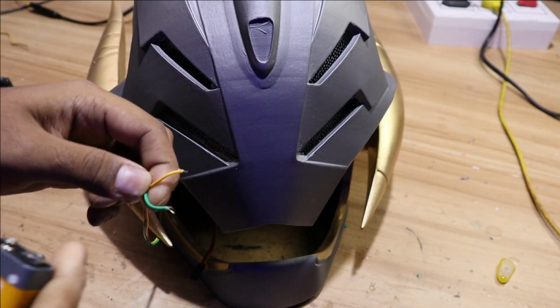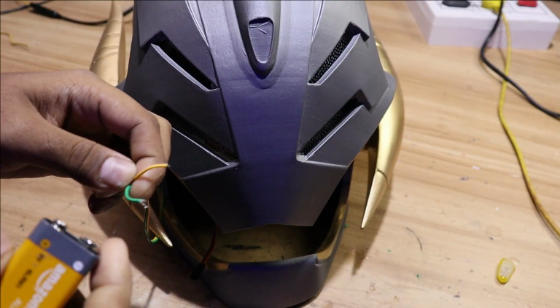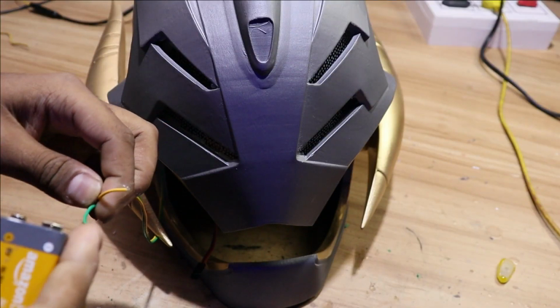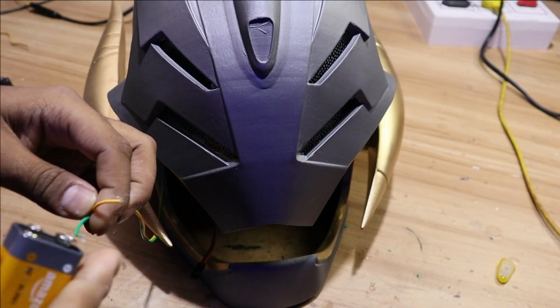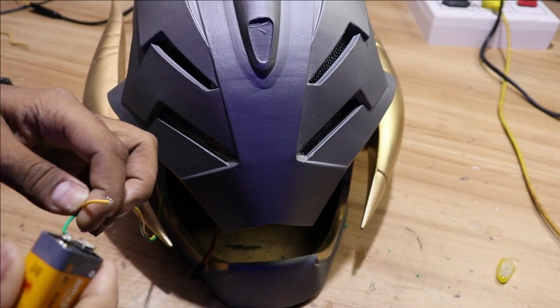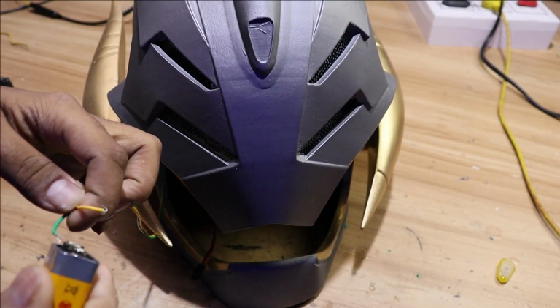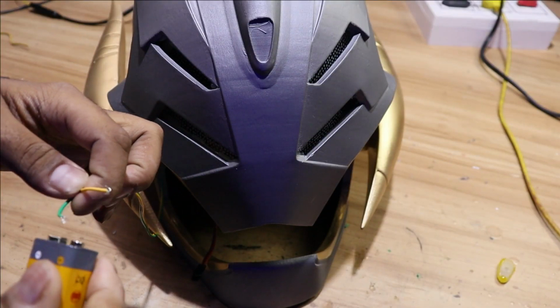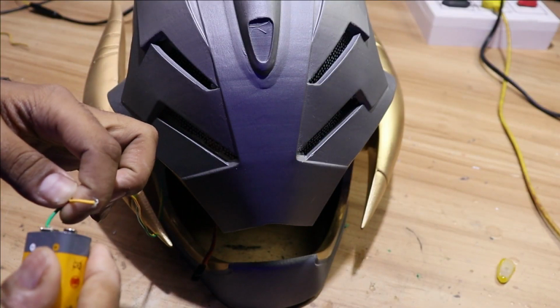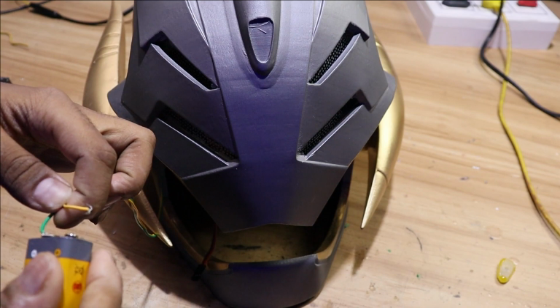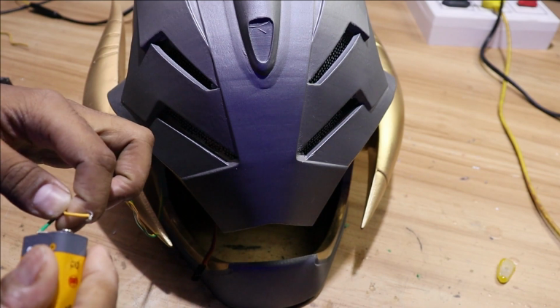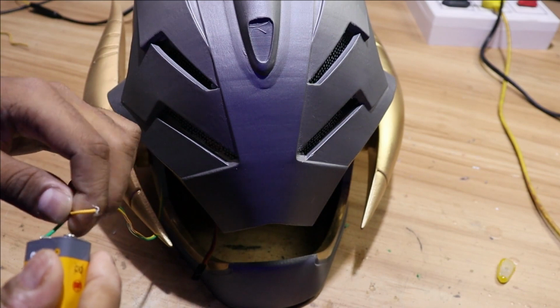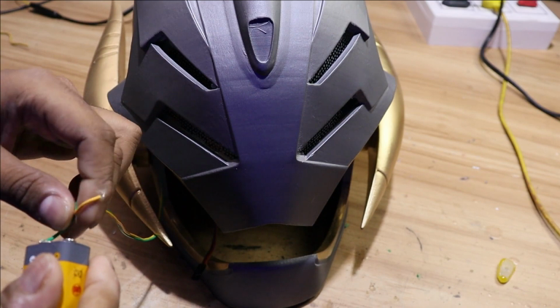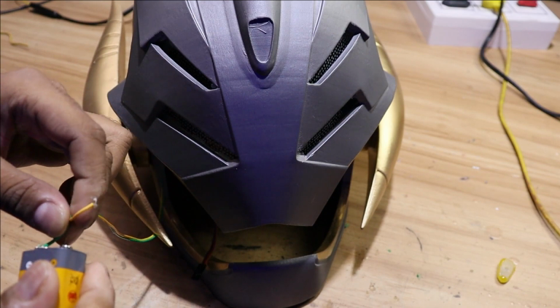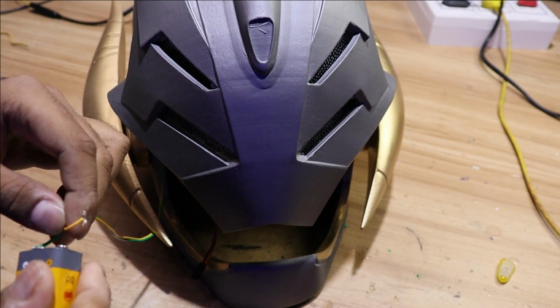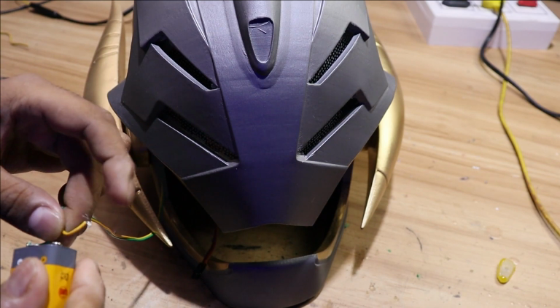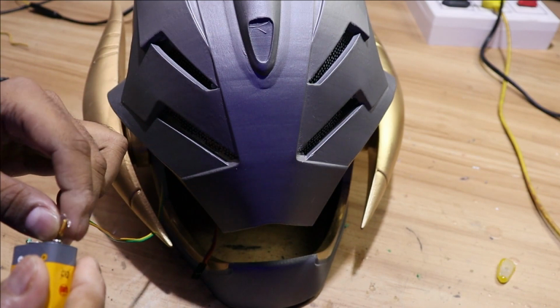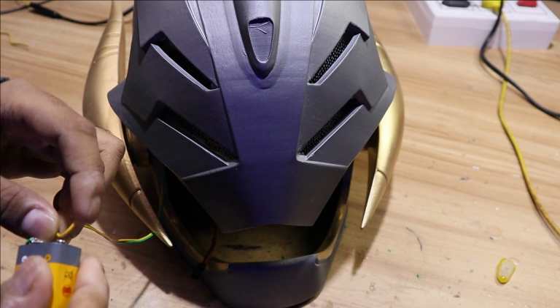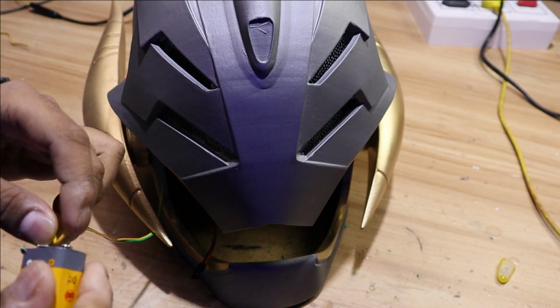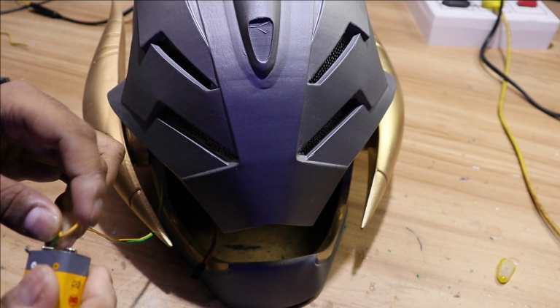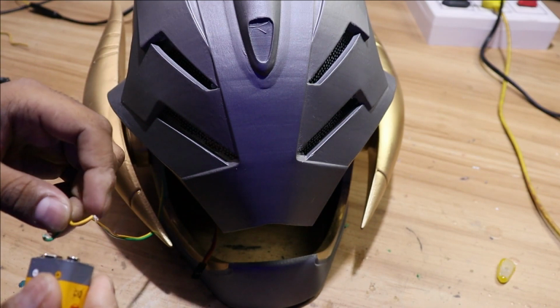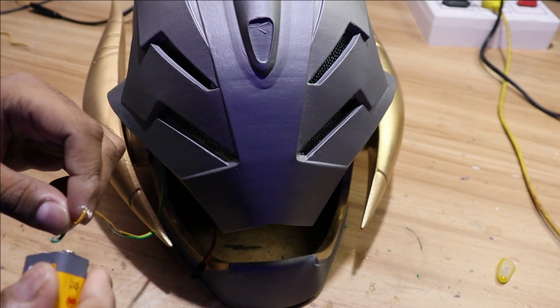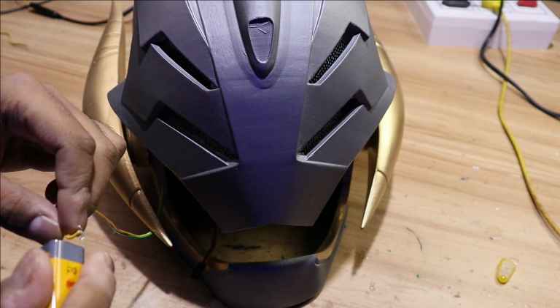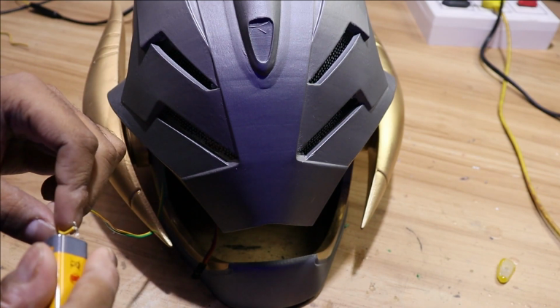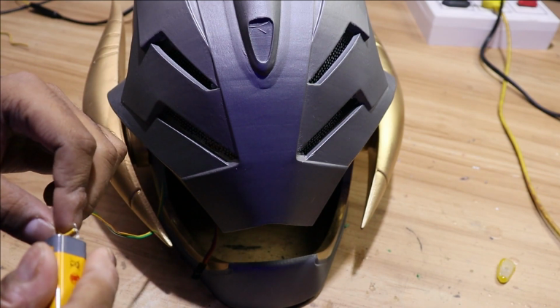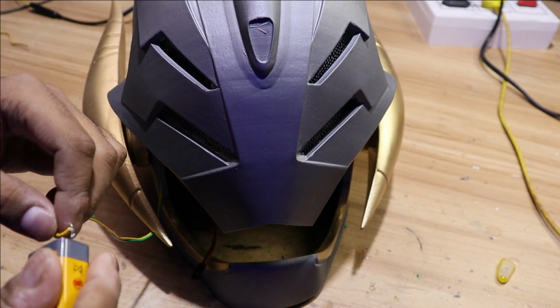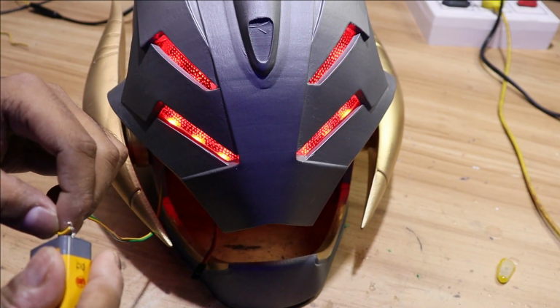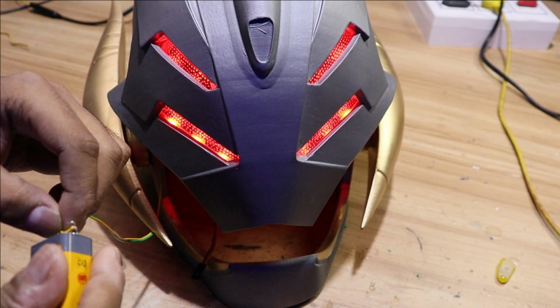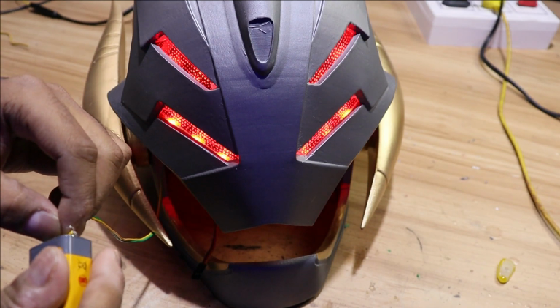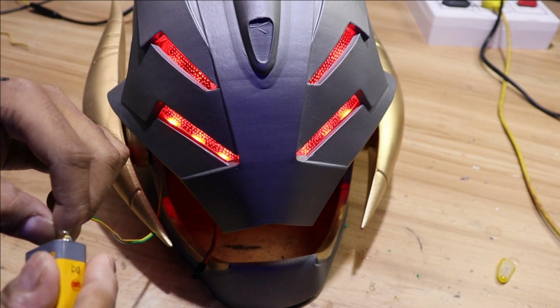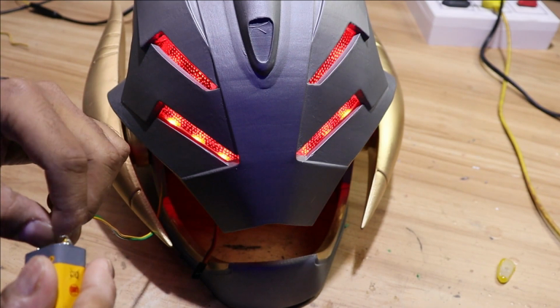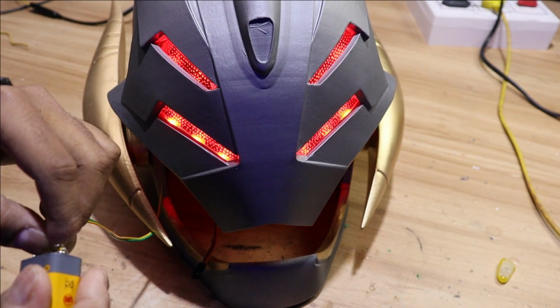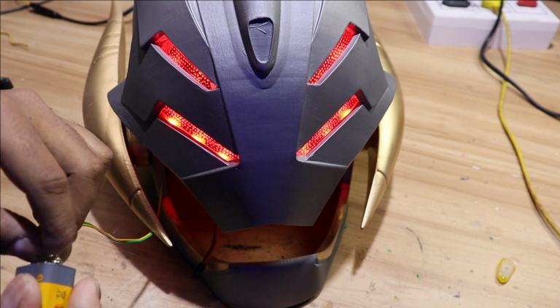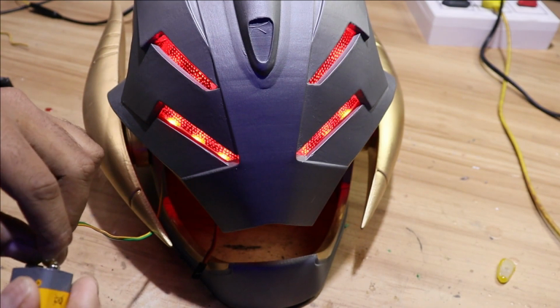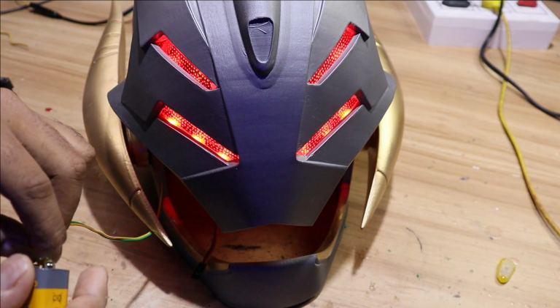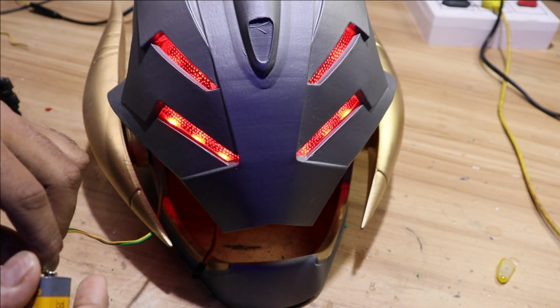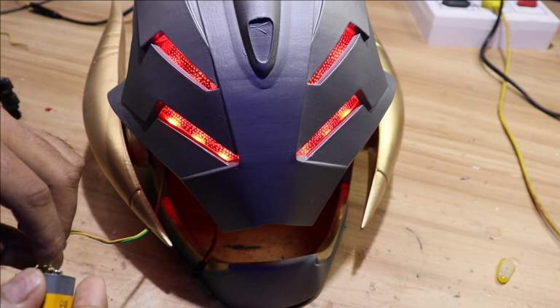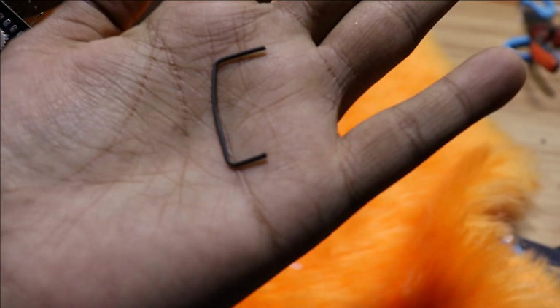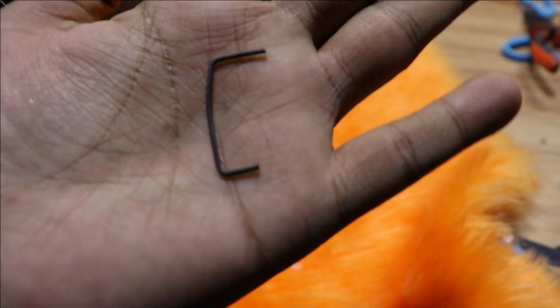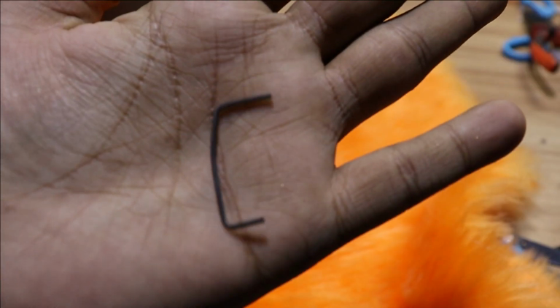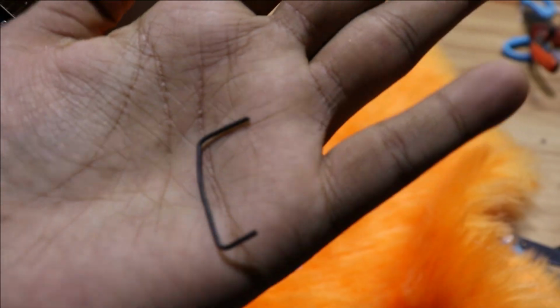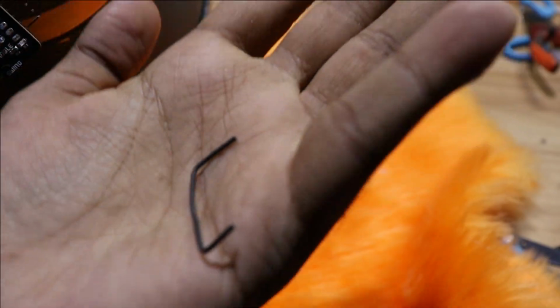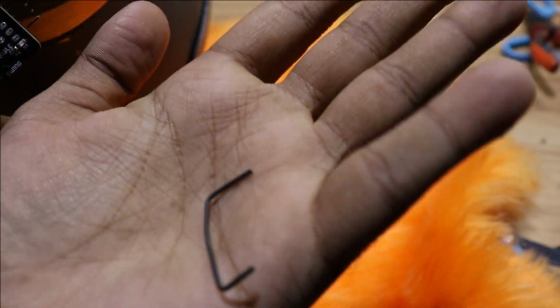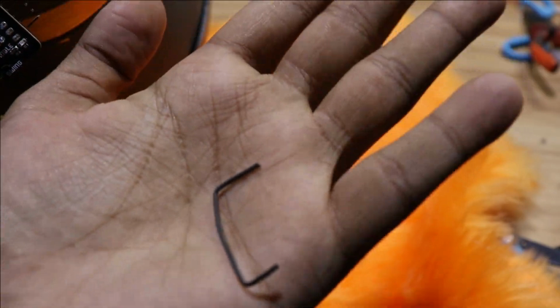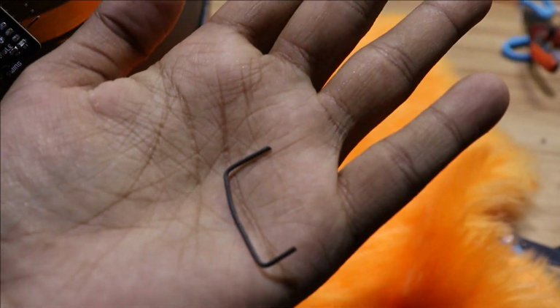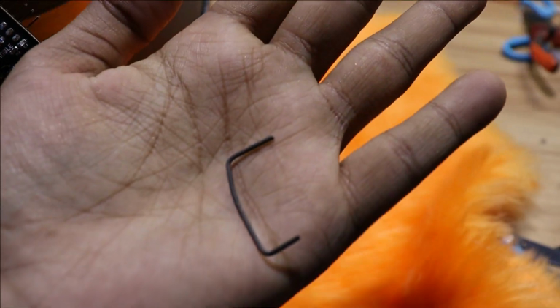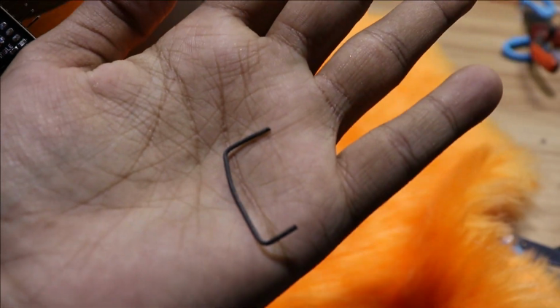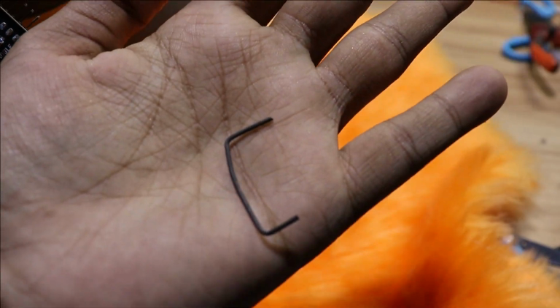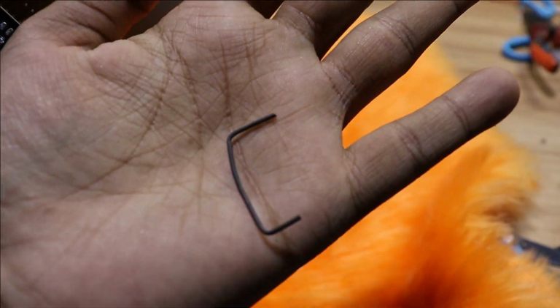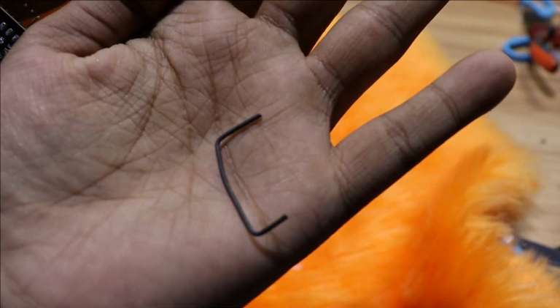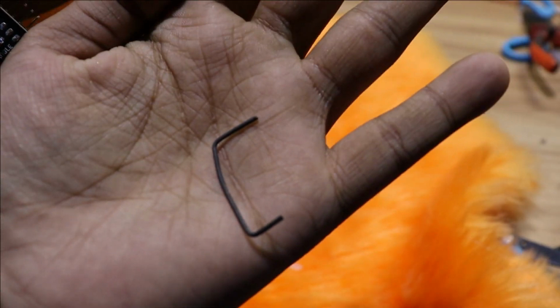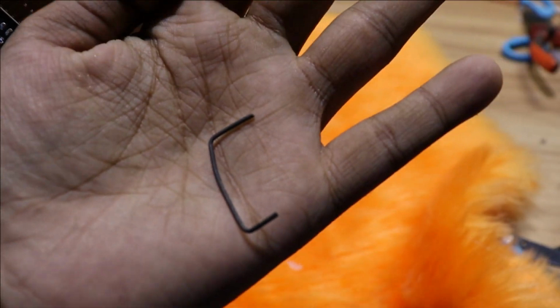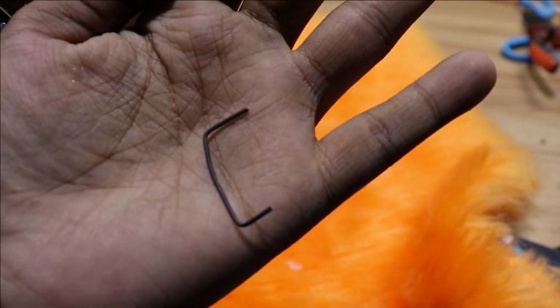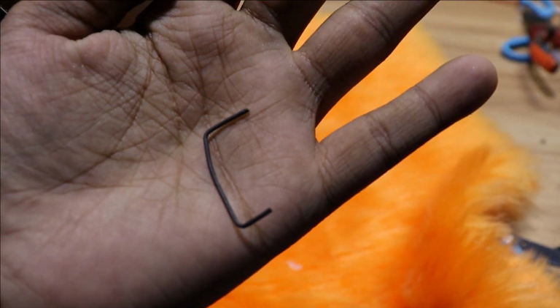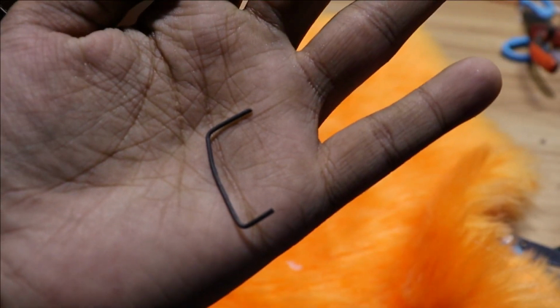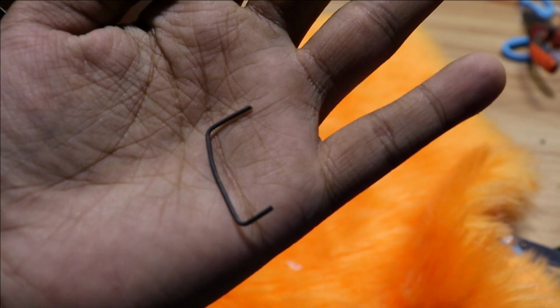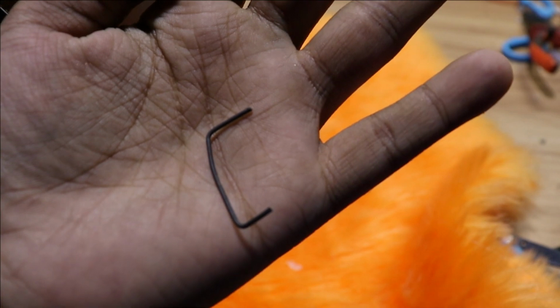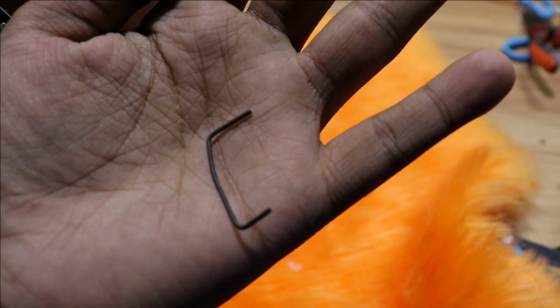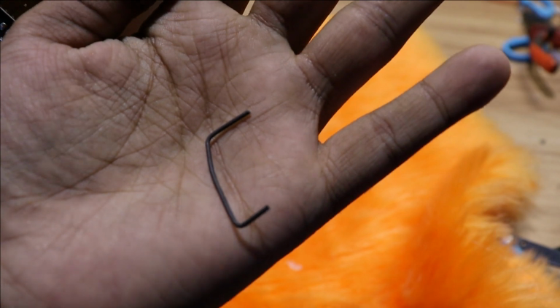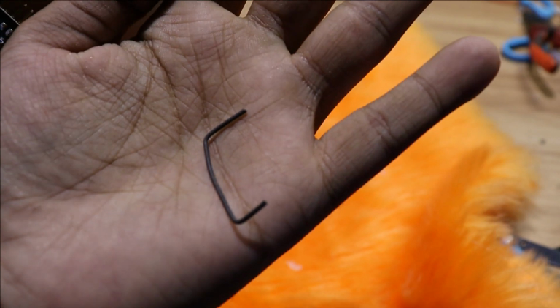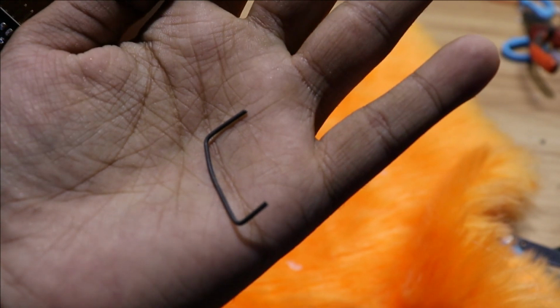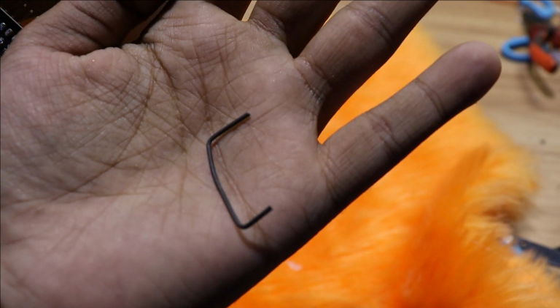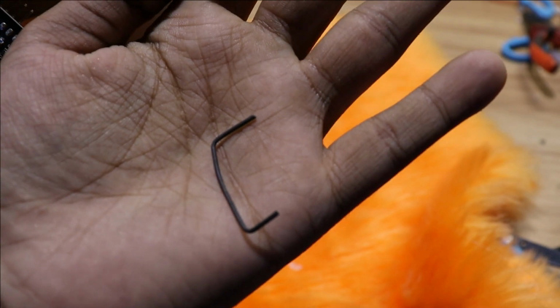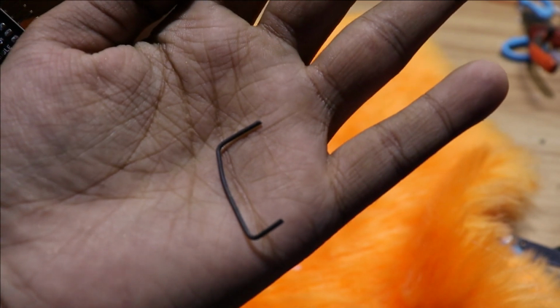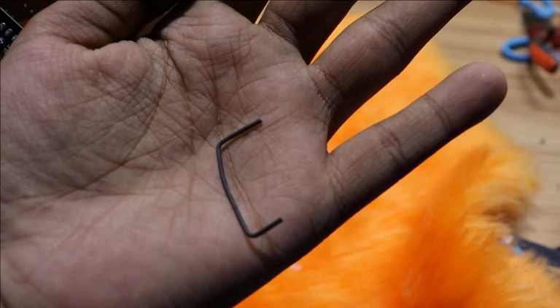Let's test if it works with a 9-volt battery. Yeah, it works perfectly! We are going to use binding wire to connect the servo to the faceplate.